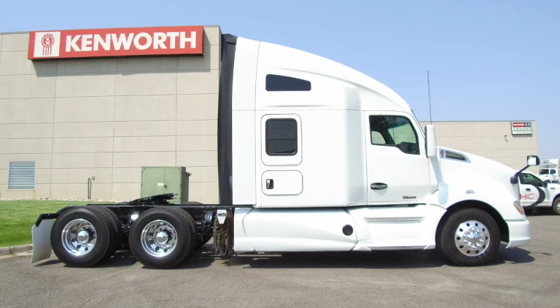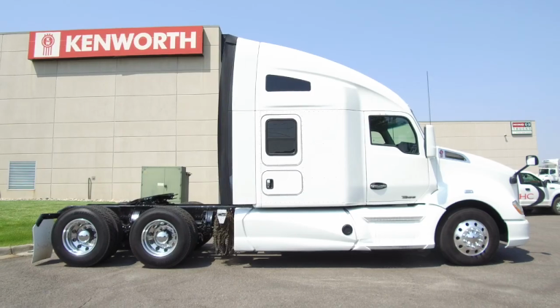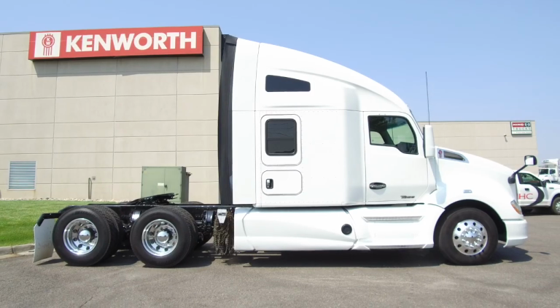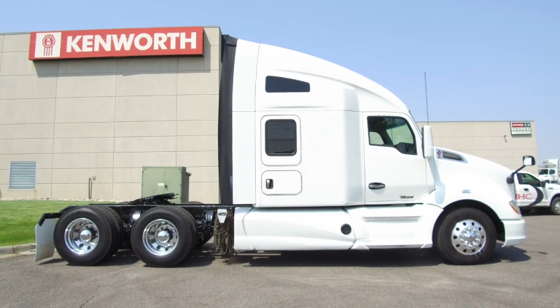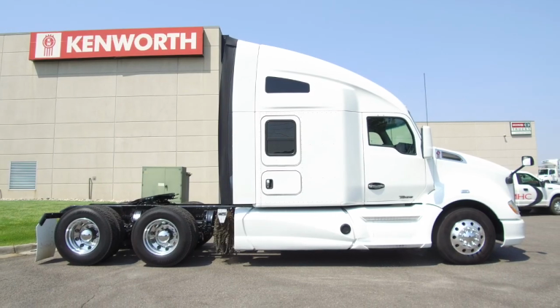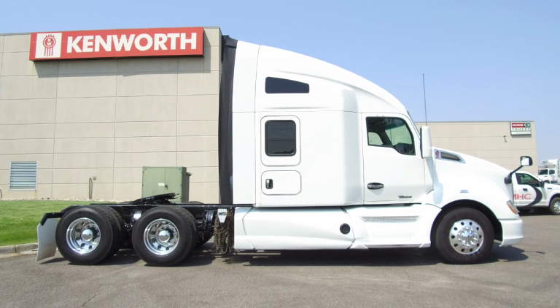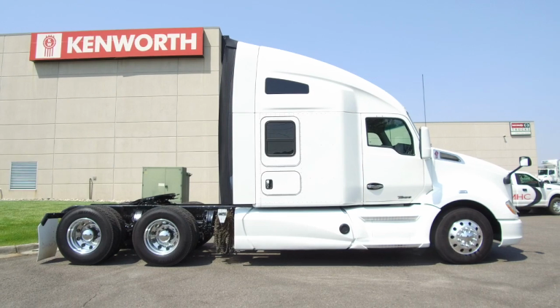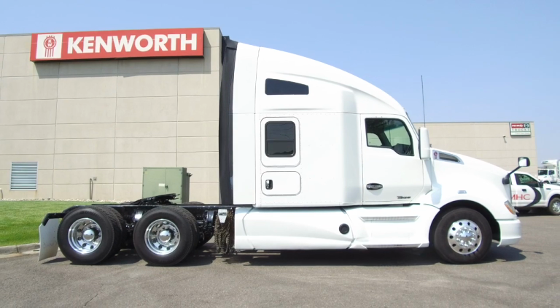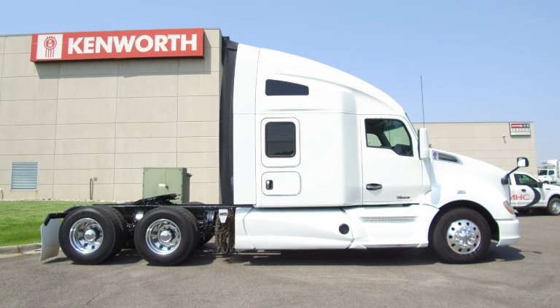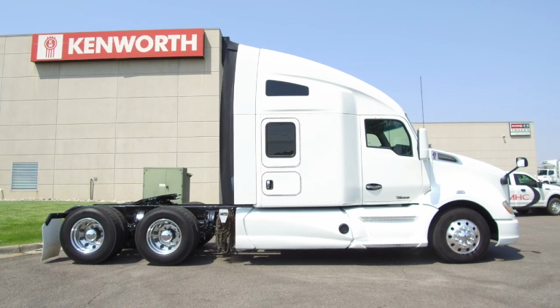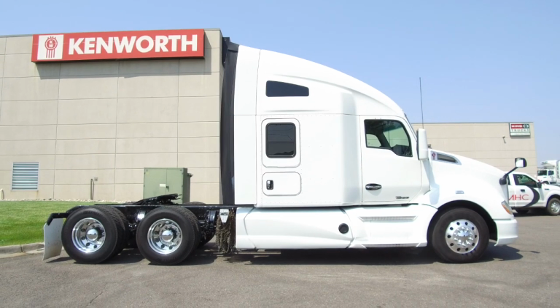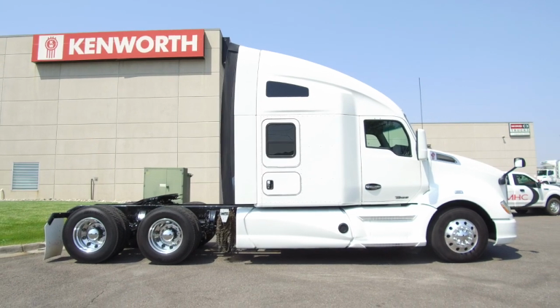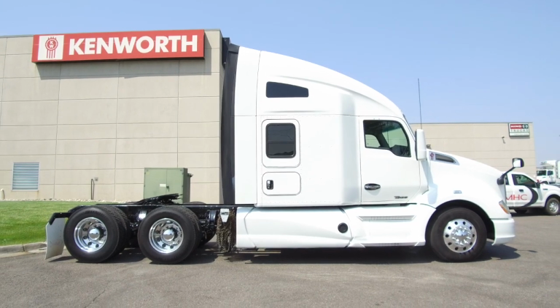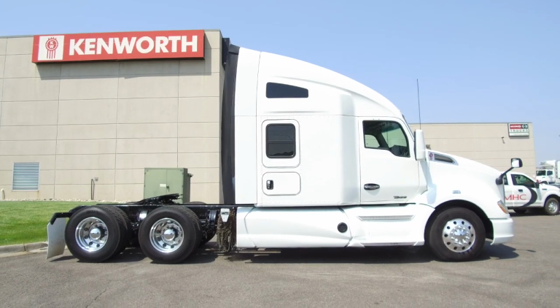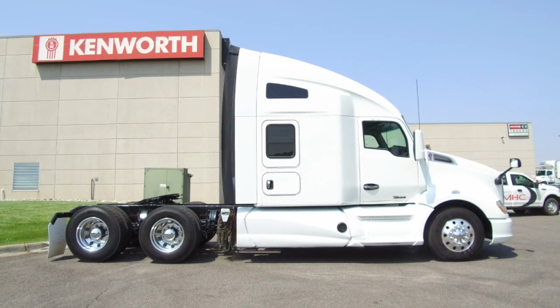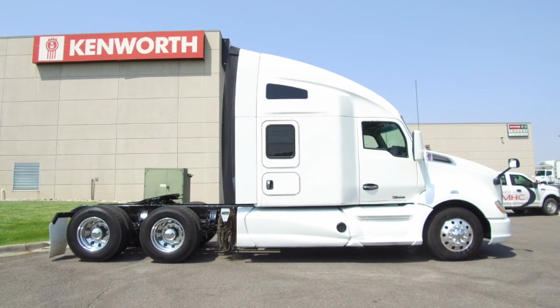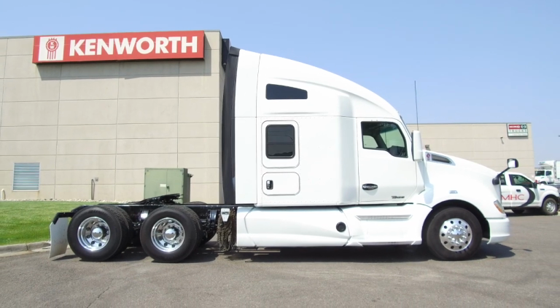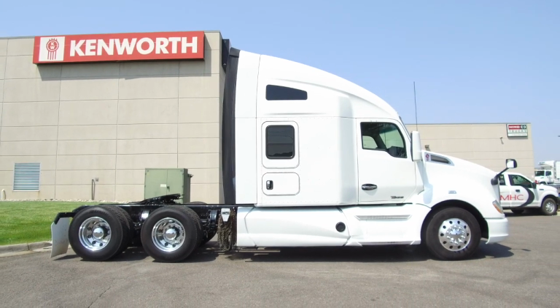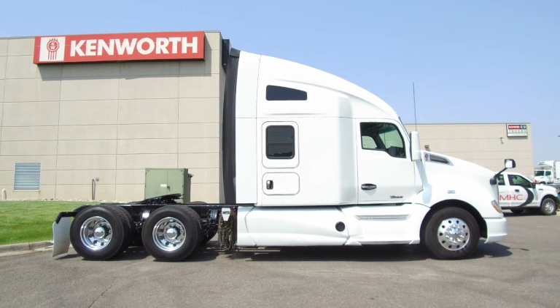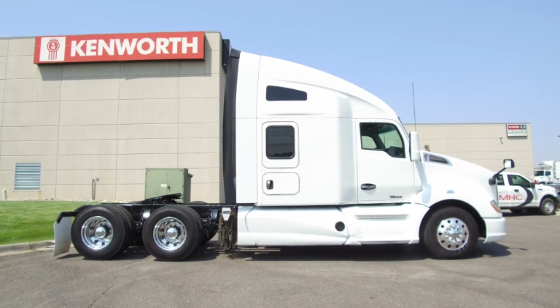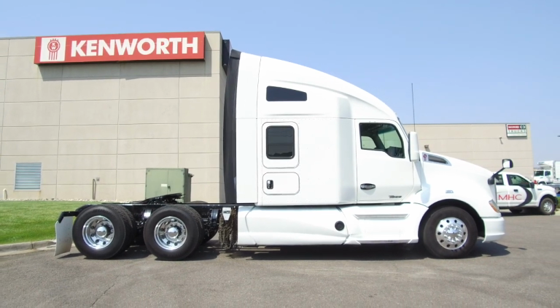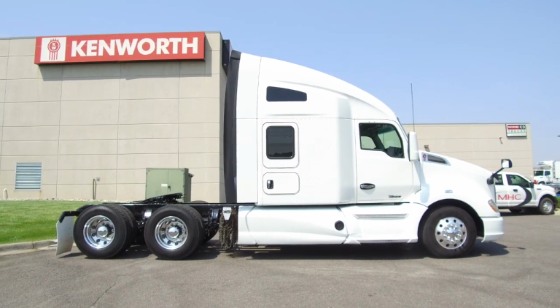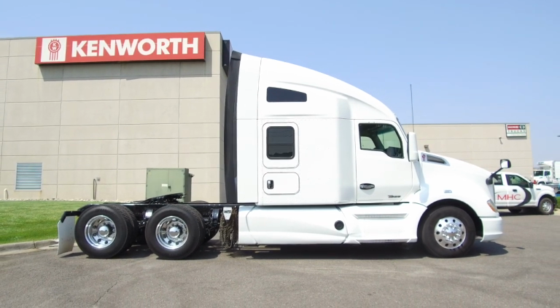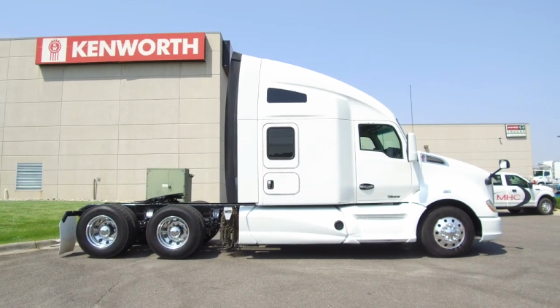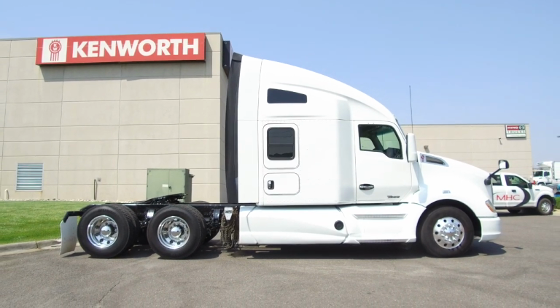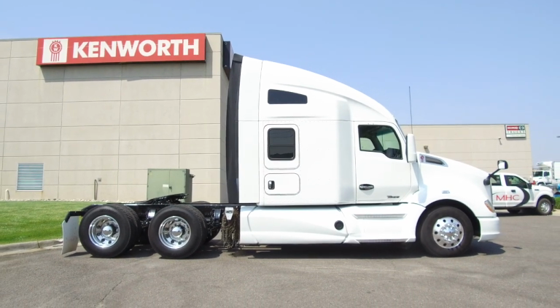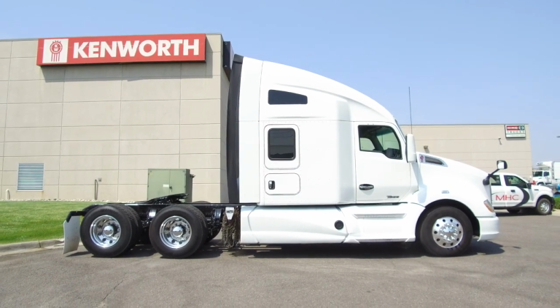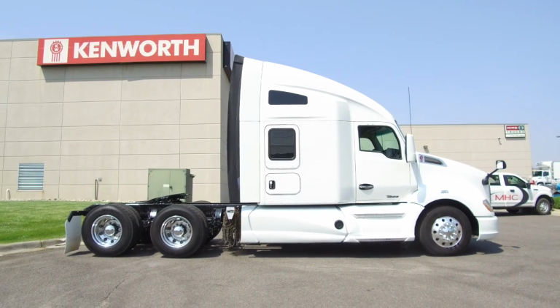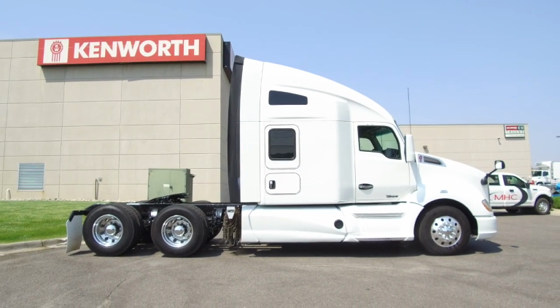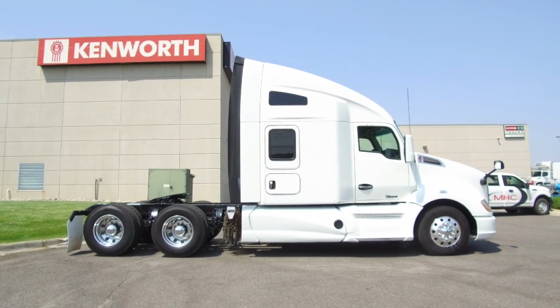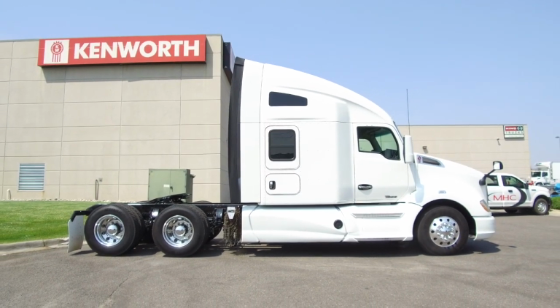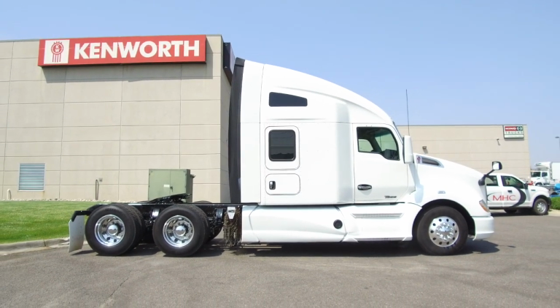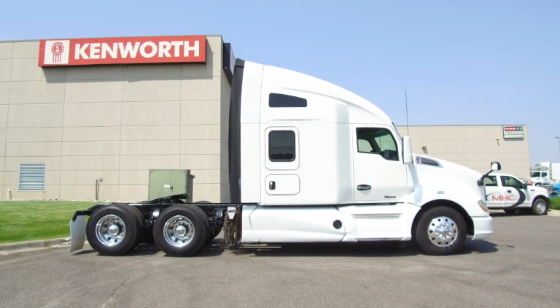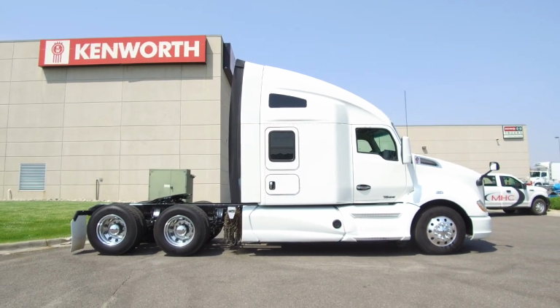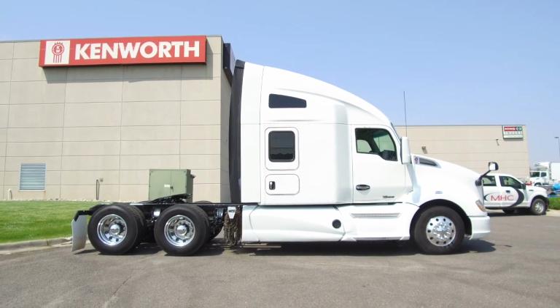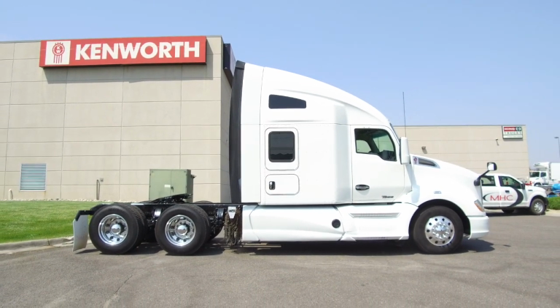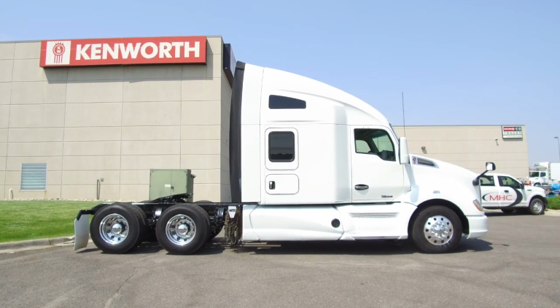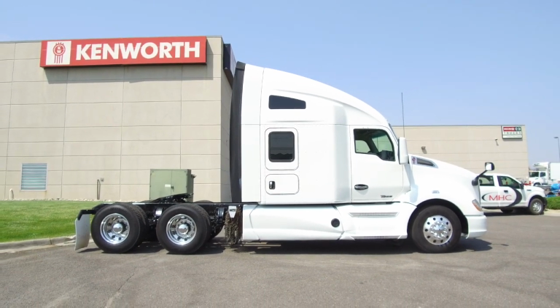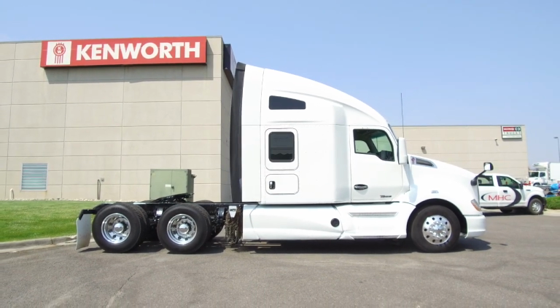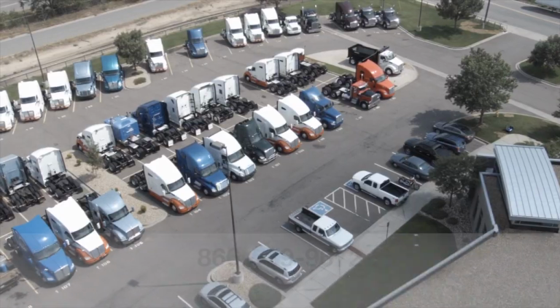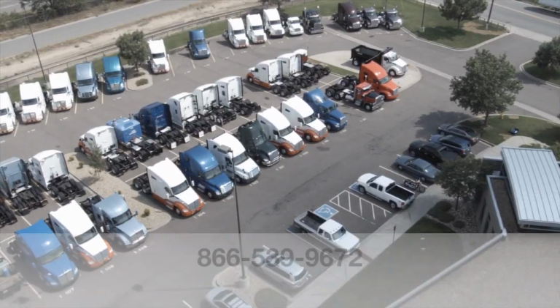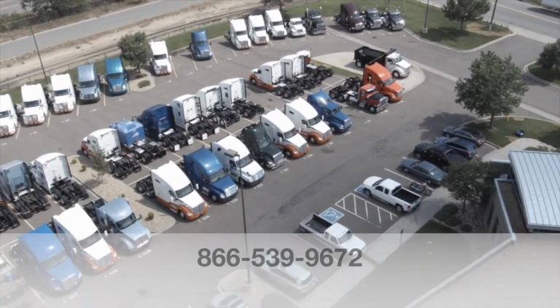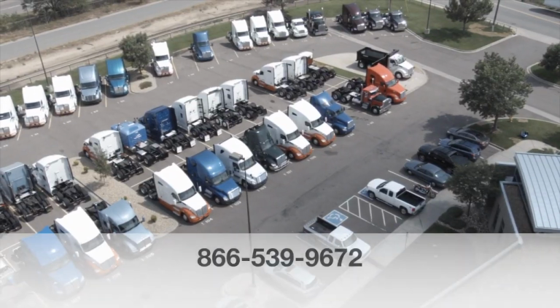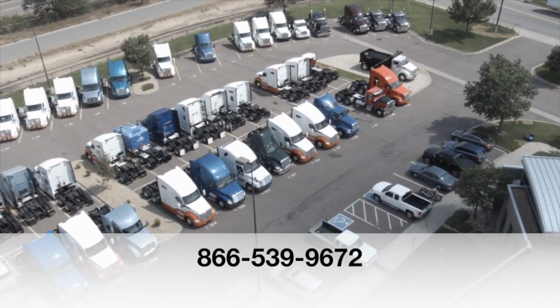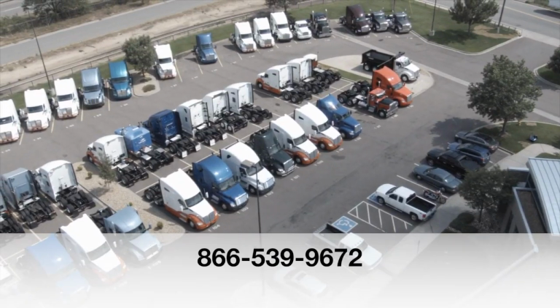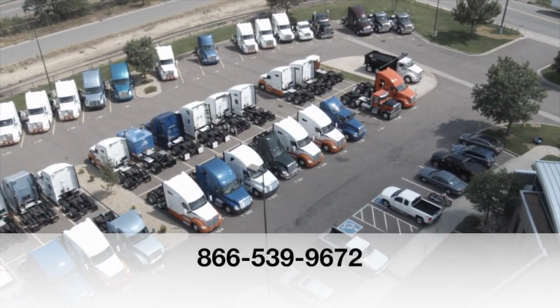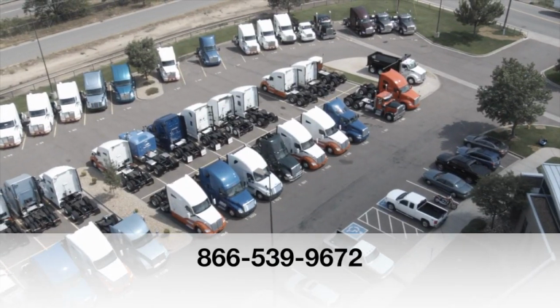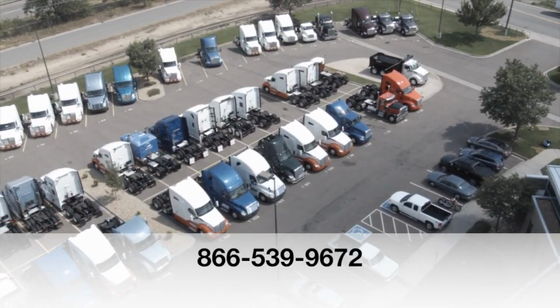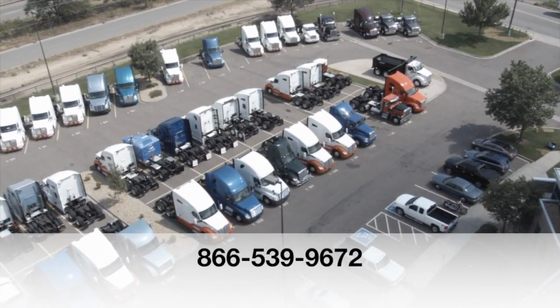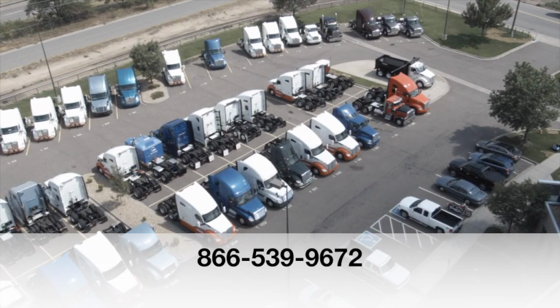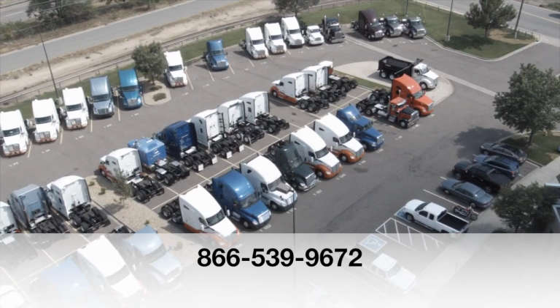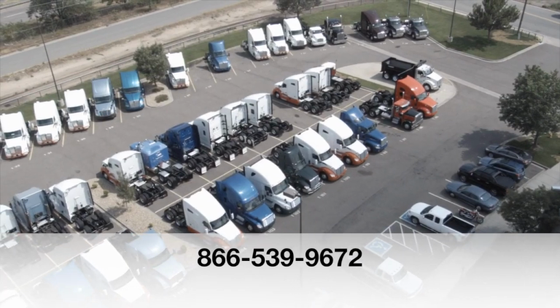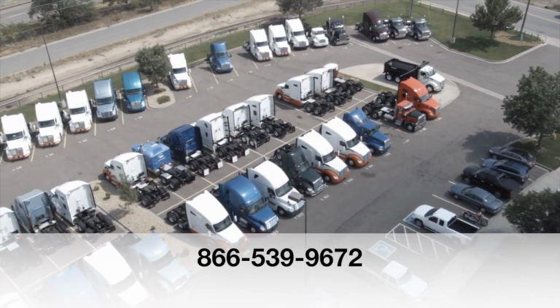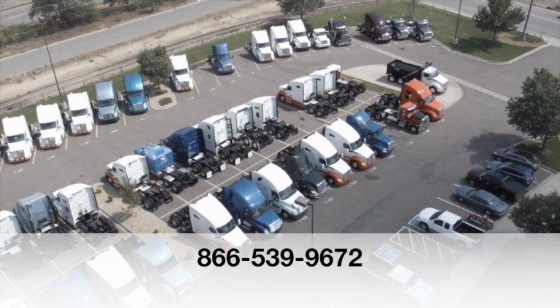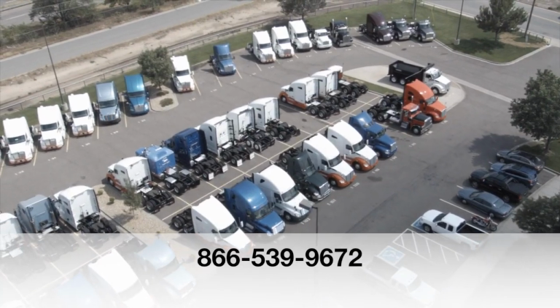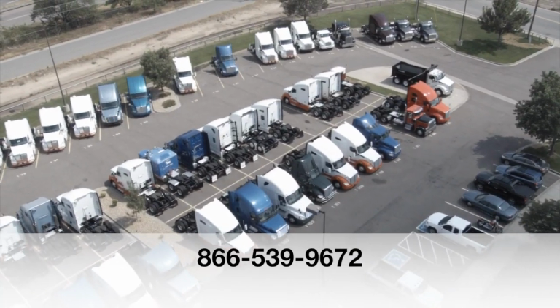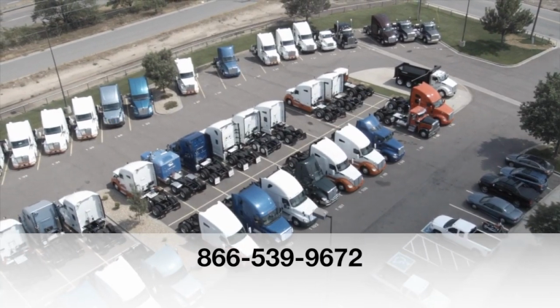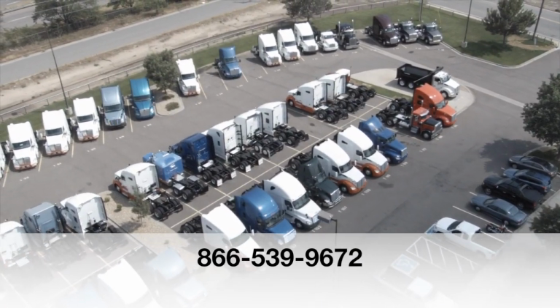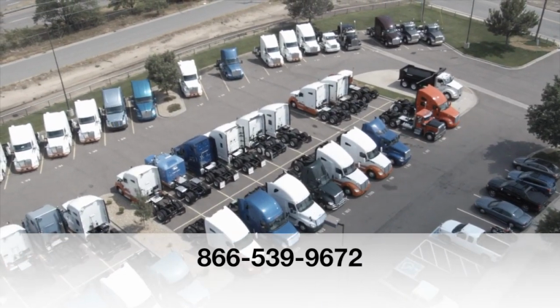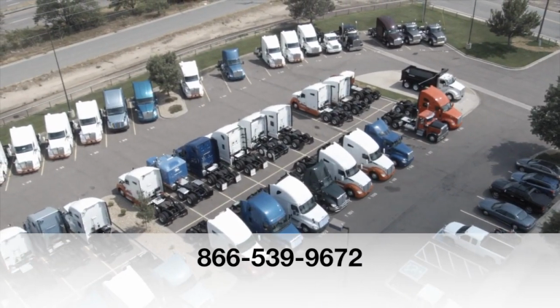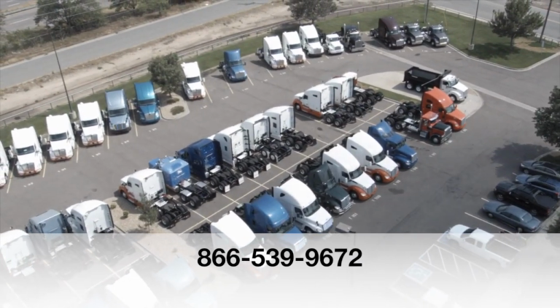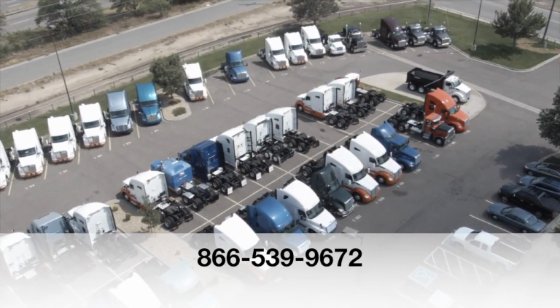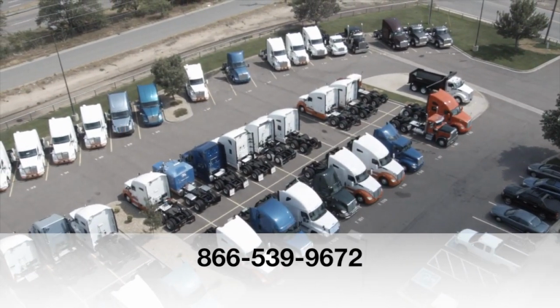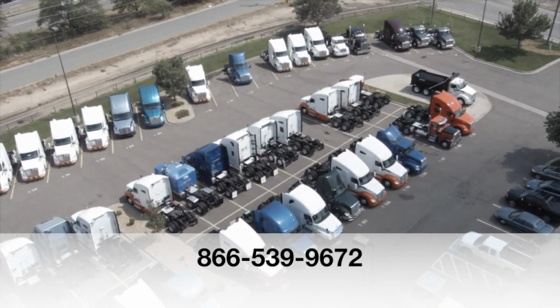If you're interested in this 2015 Kenworth T680, call MHC Denver today at 866-539-9672.